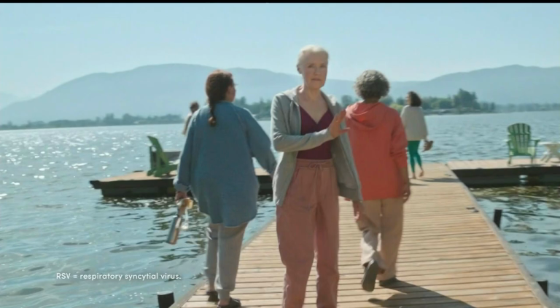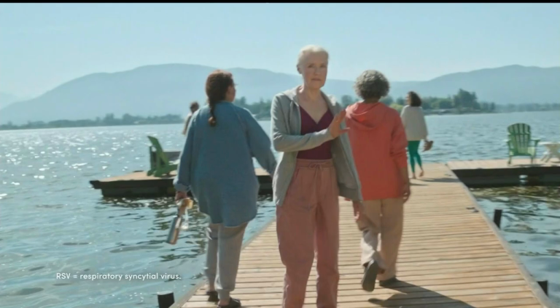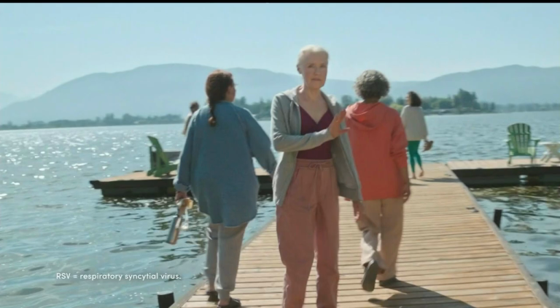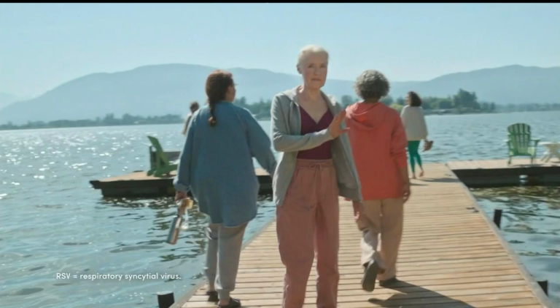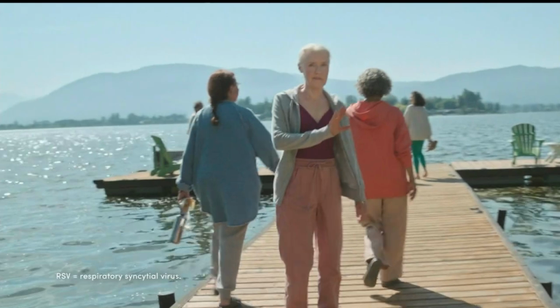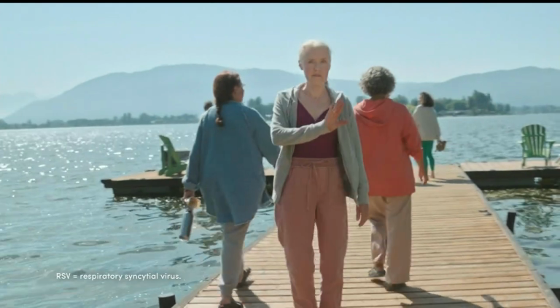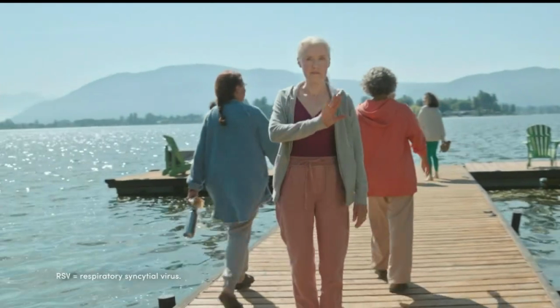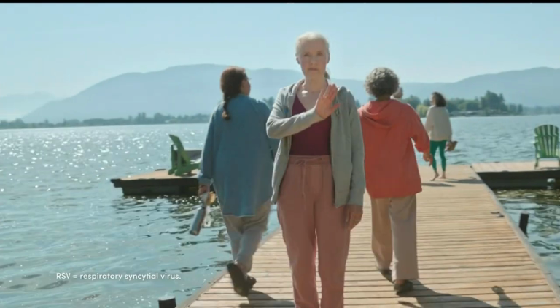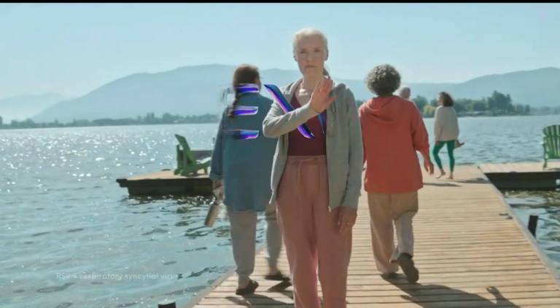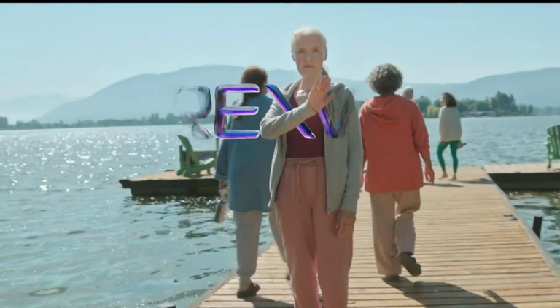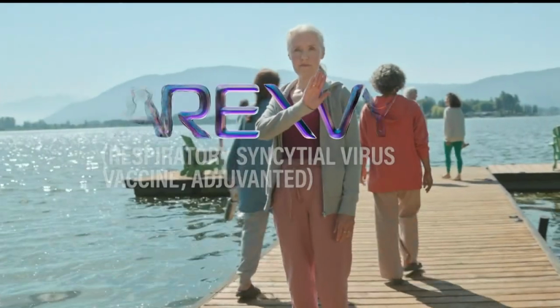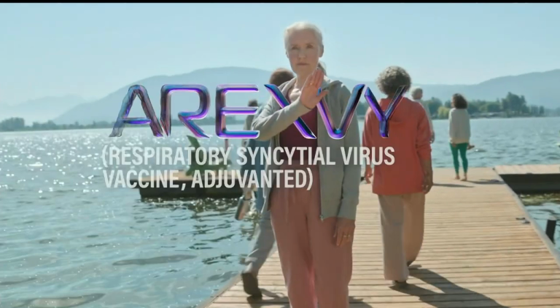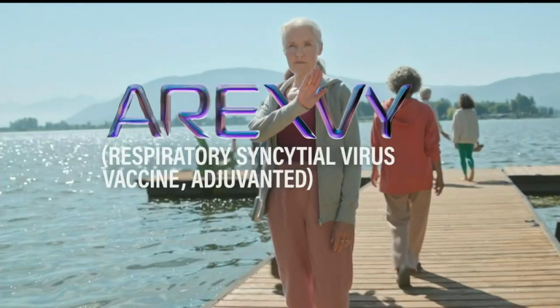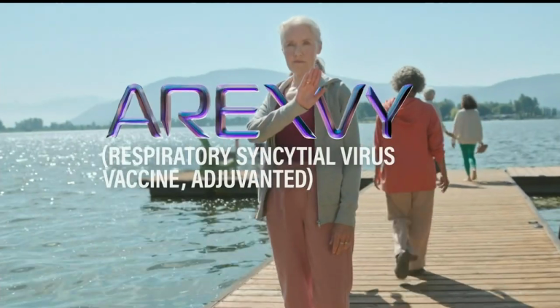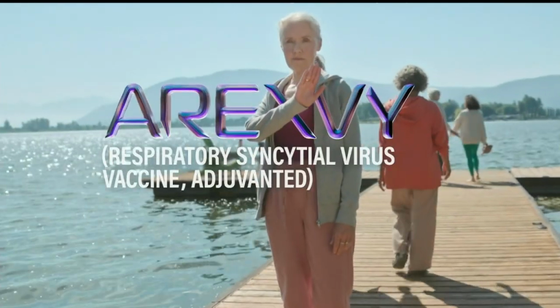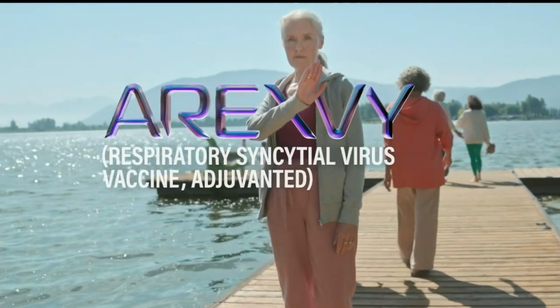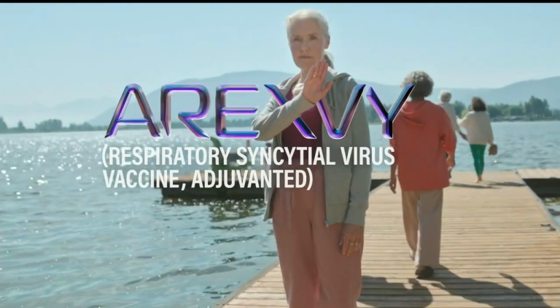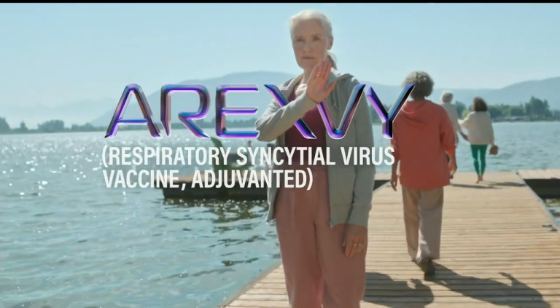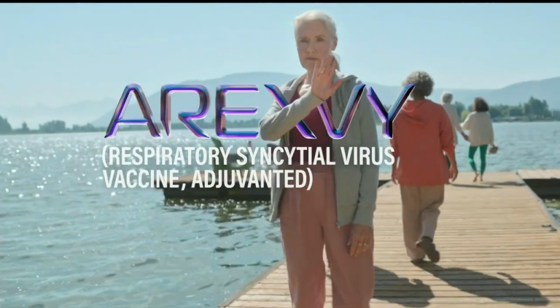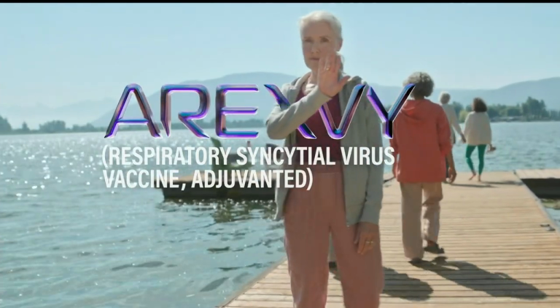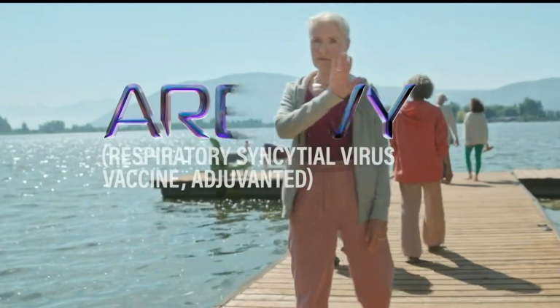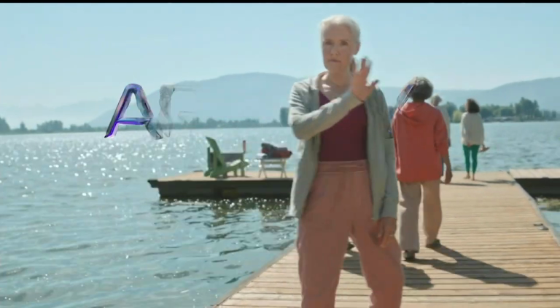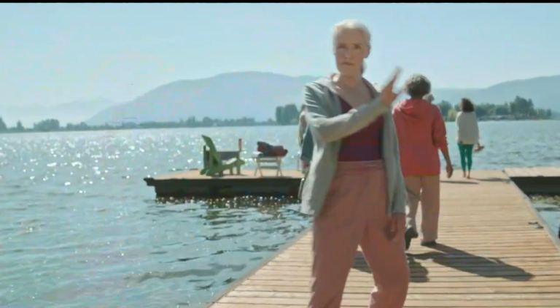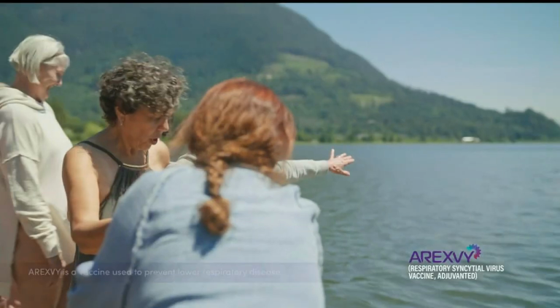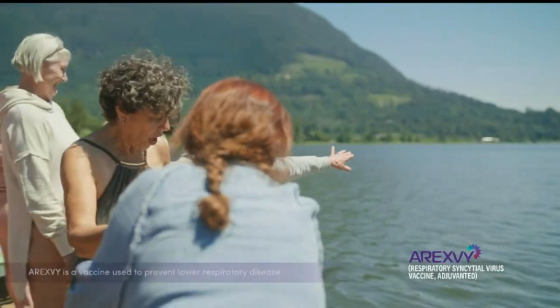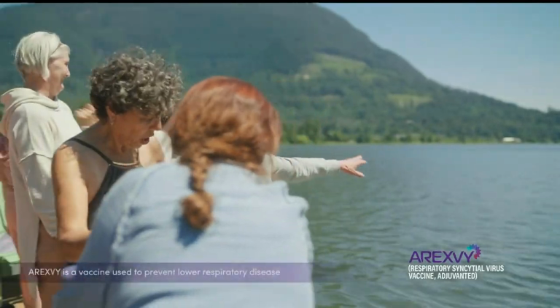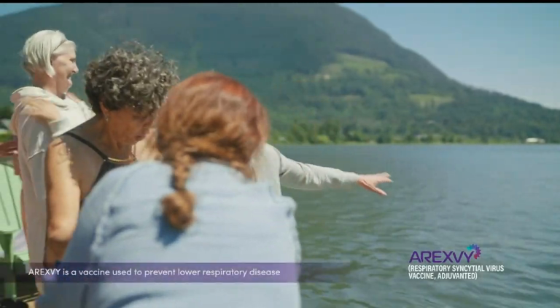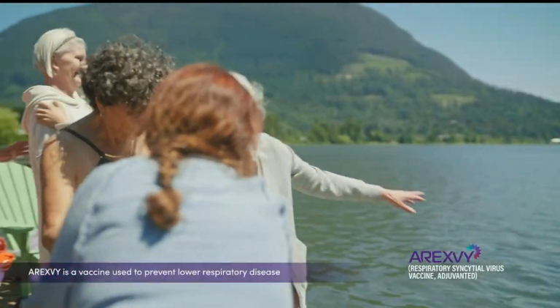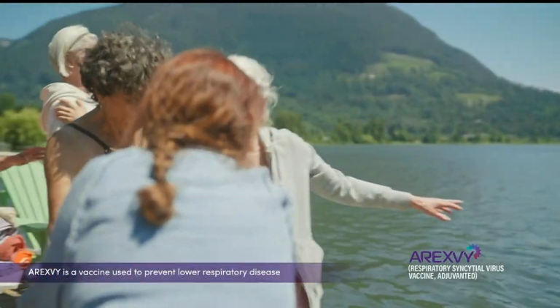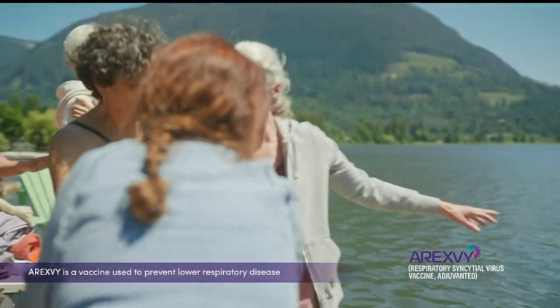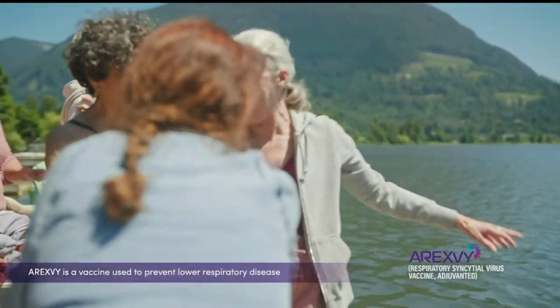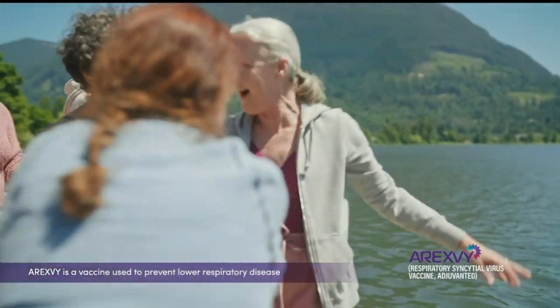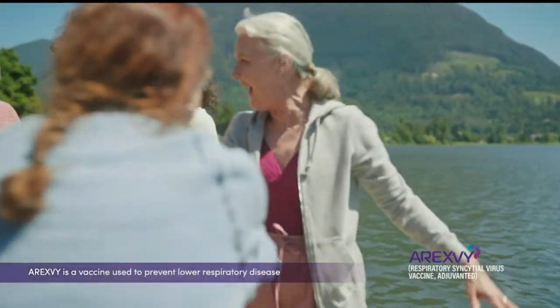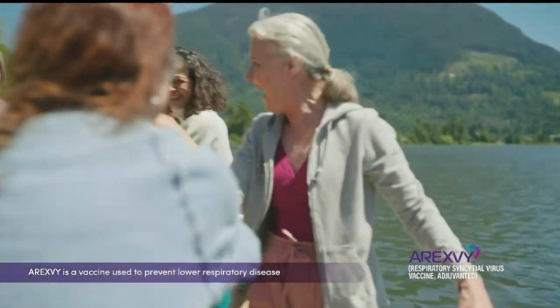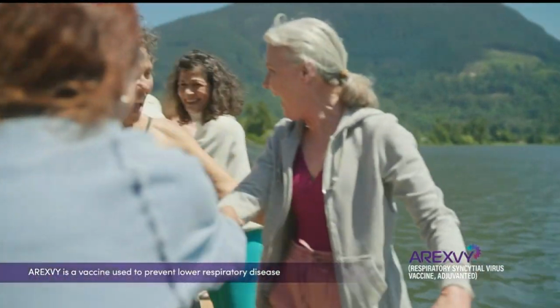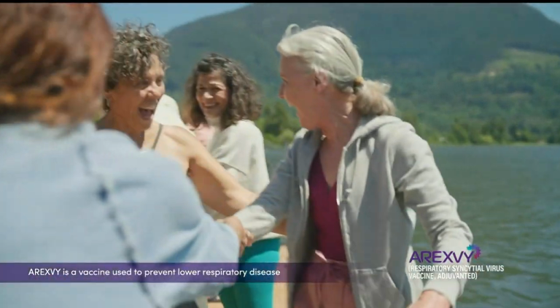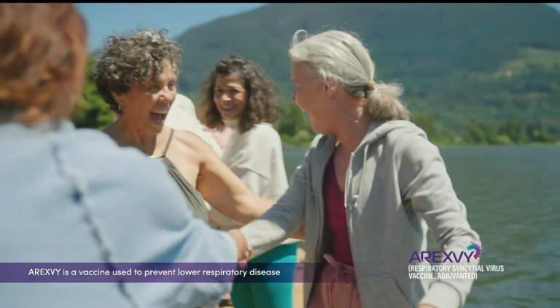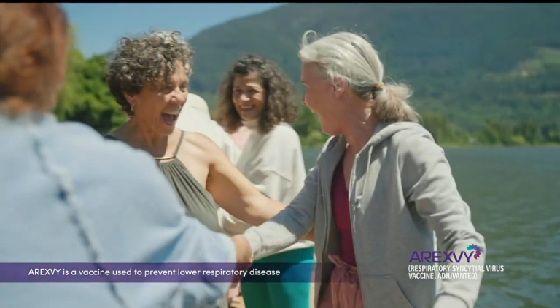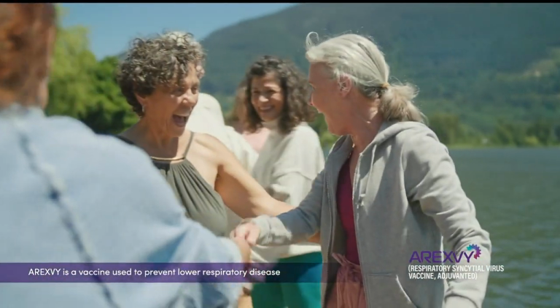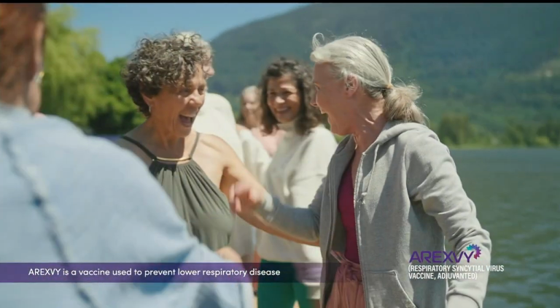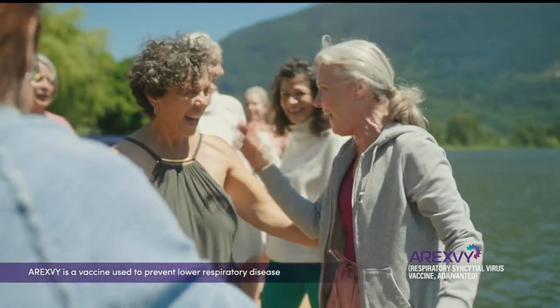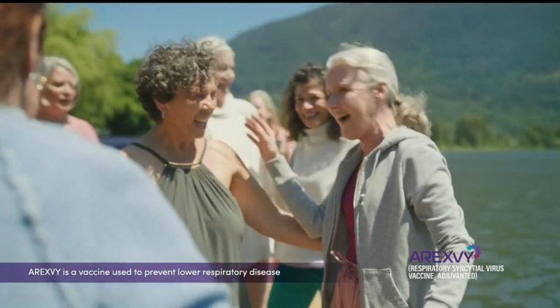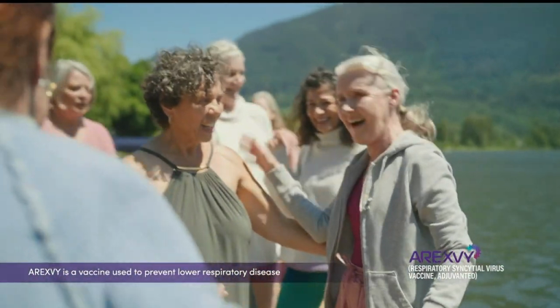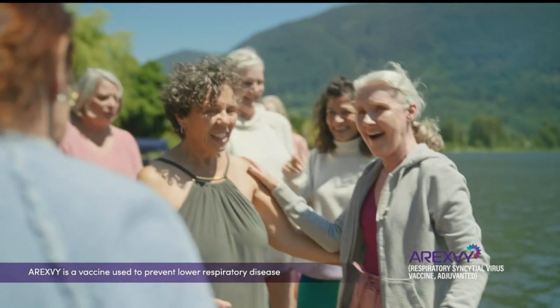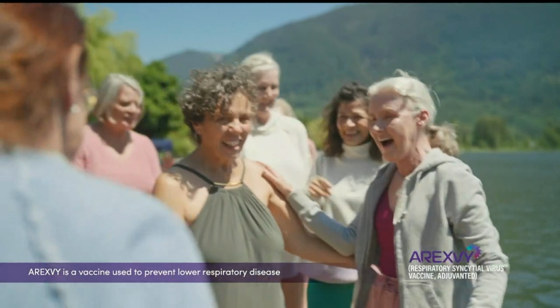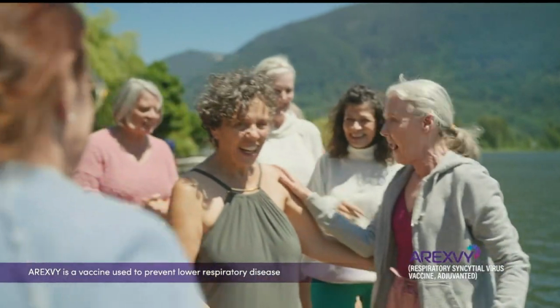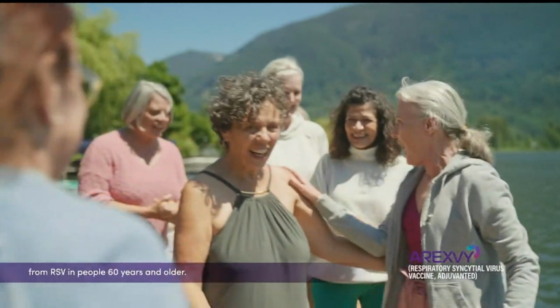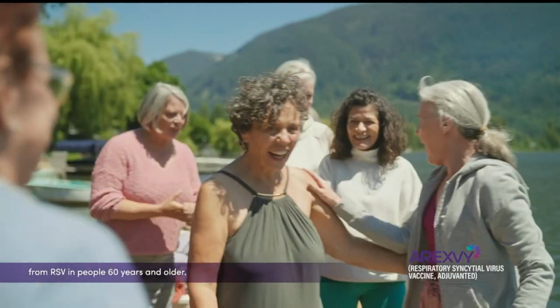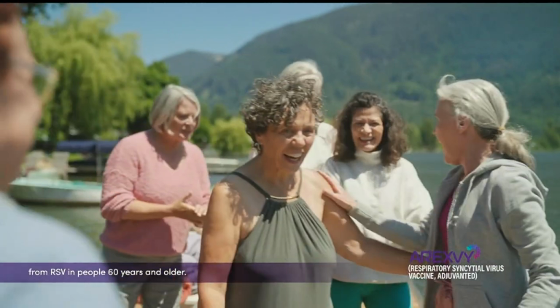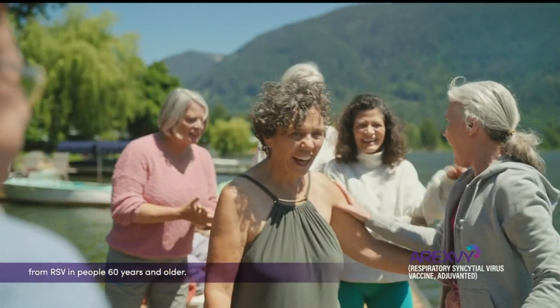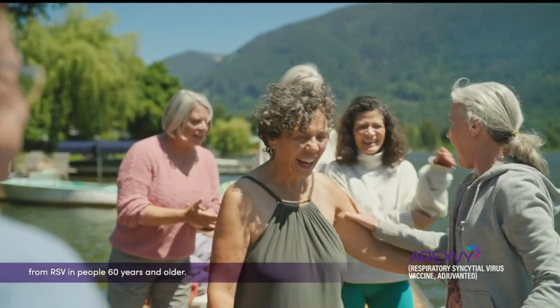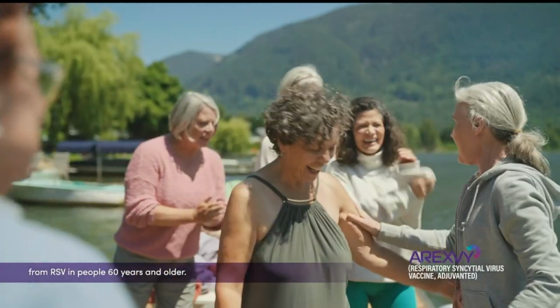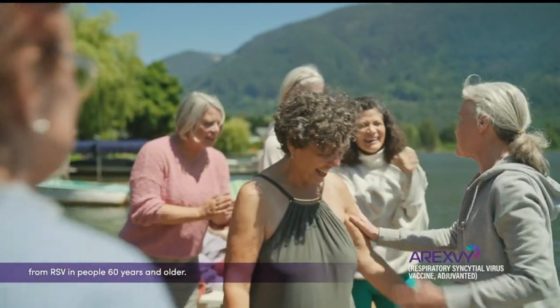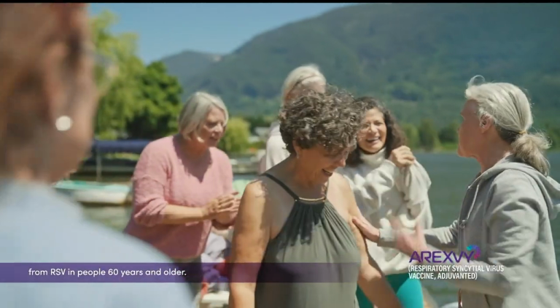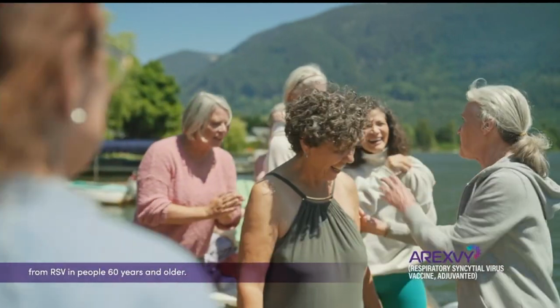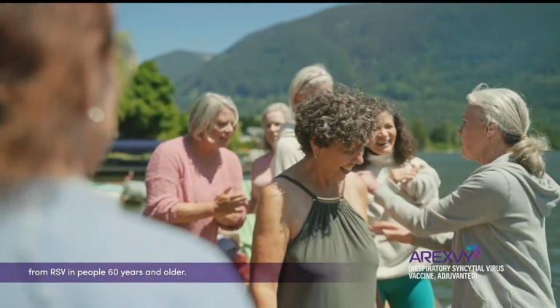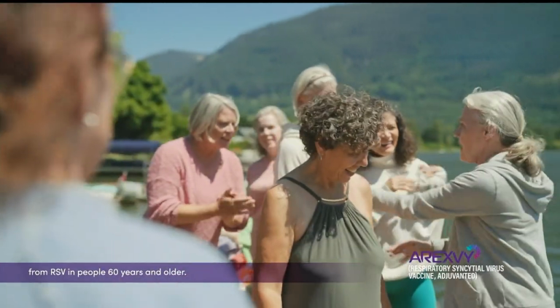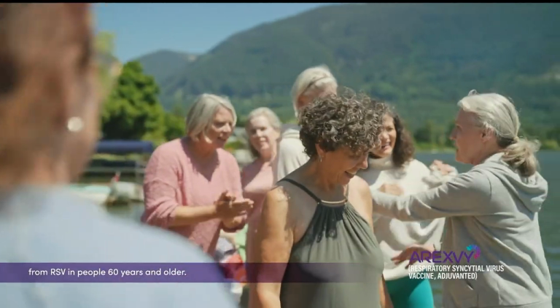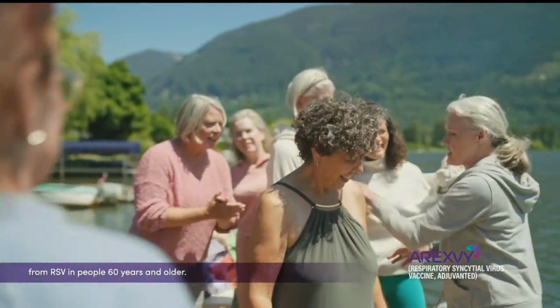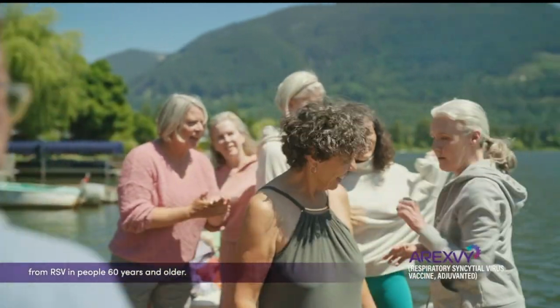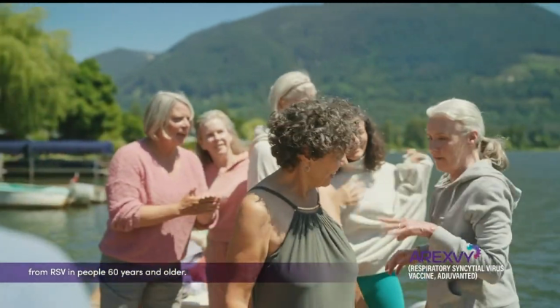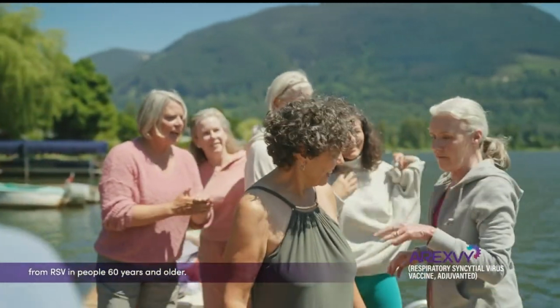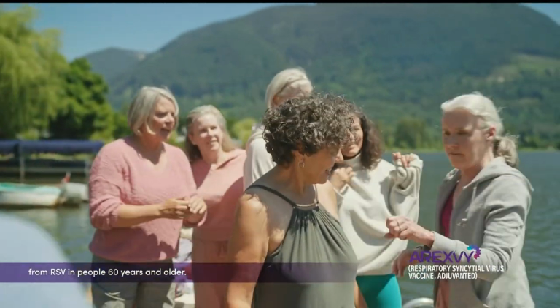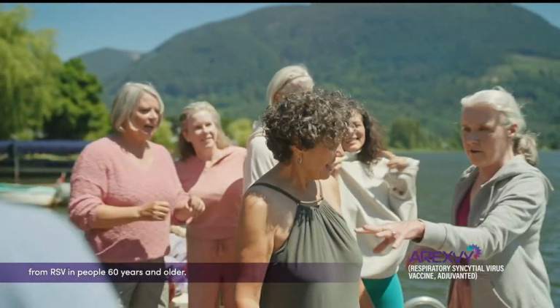Protect against RSV with A-Rex-V. A-Rex-V is a vaccine used to prevent lower respiratory disease from RSV in people 60 years and older.